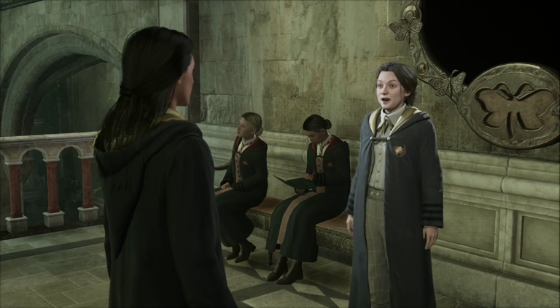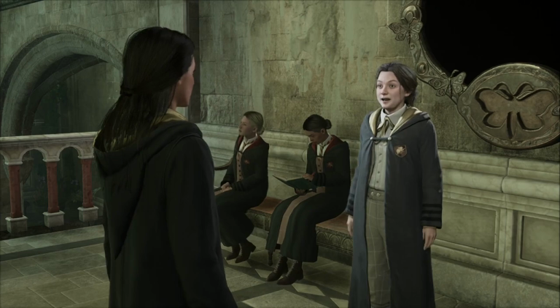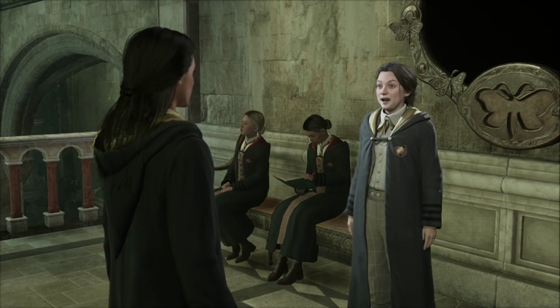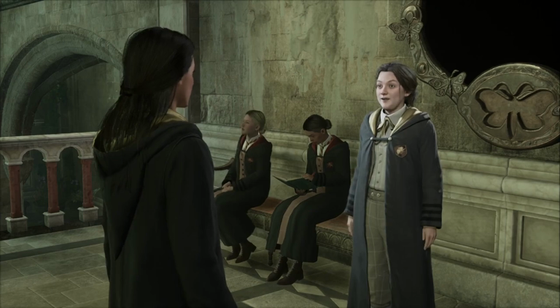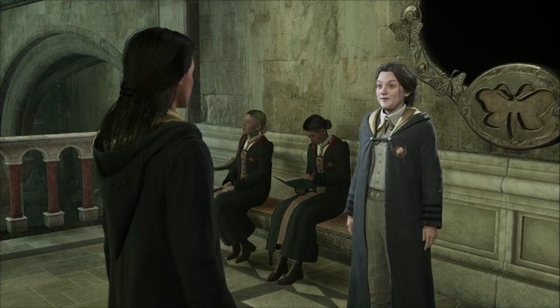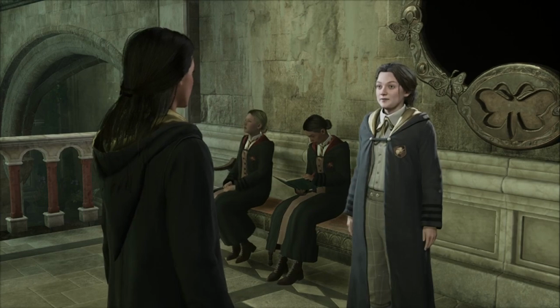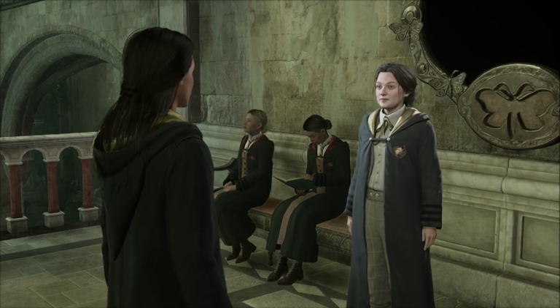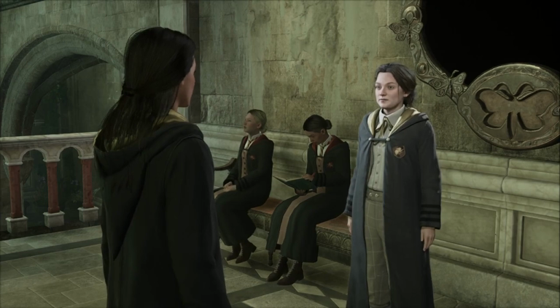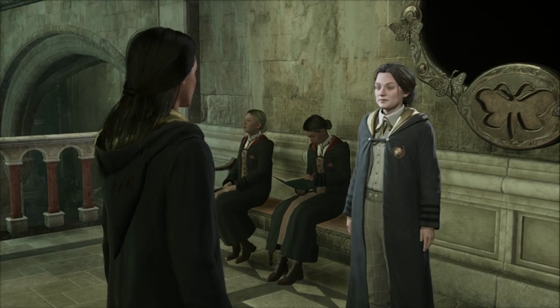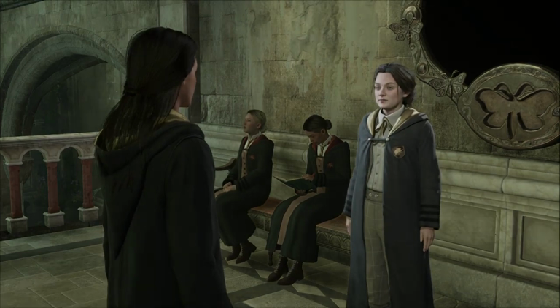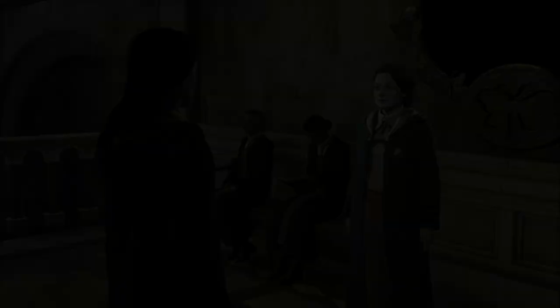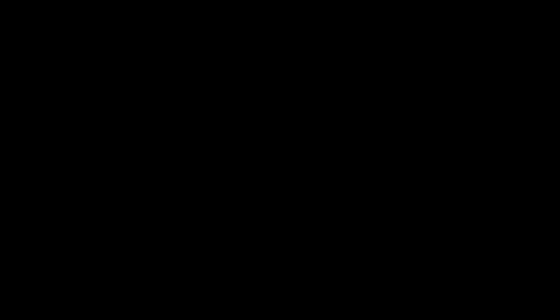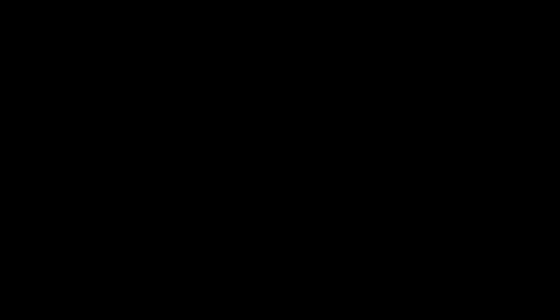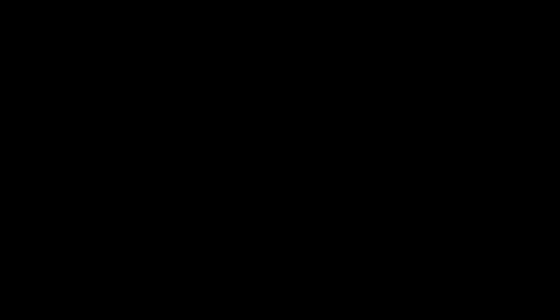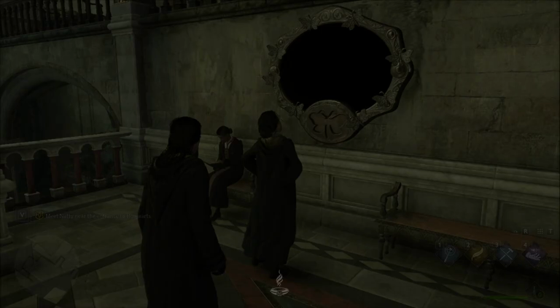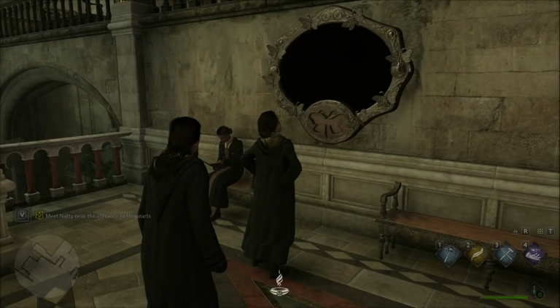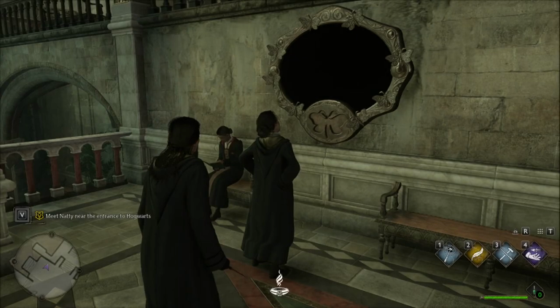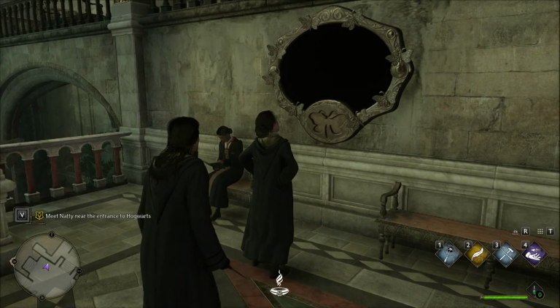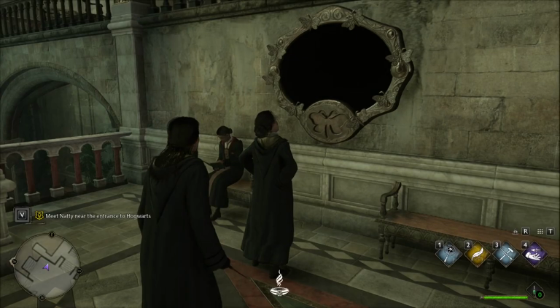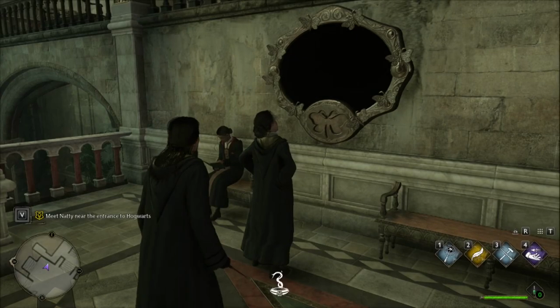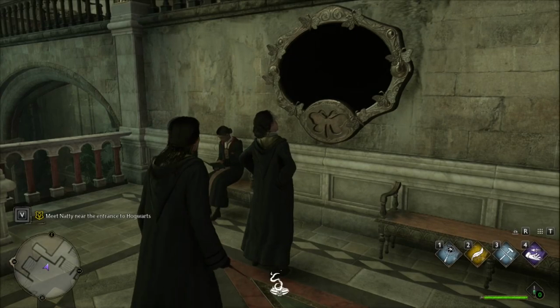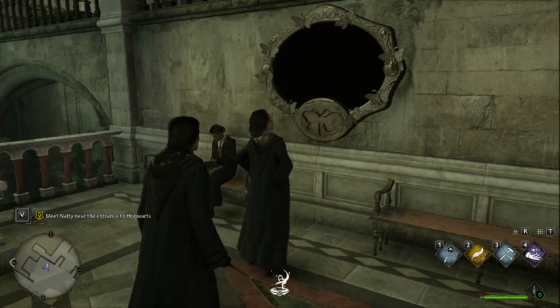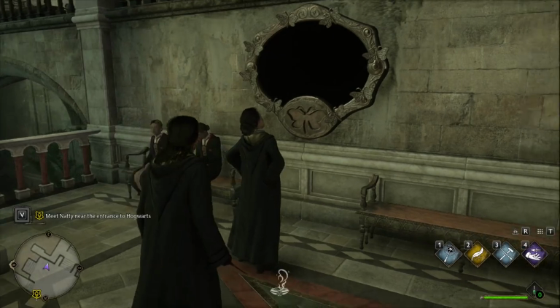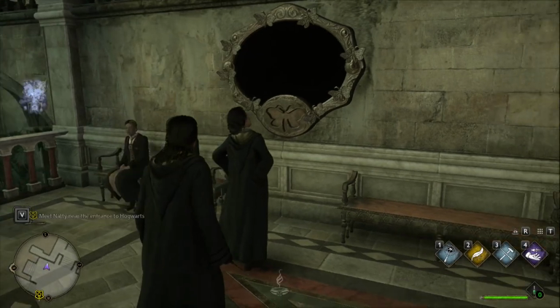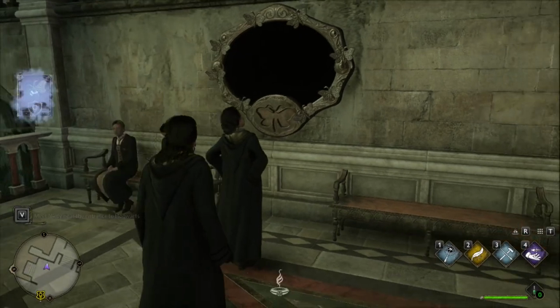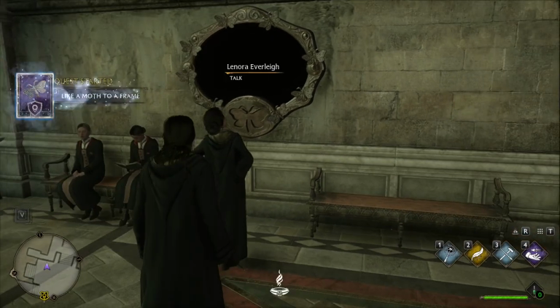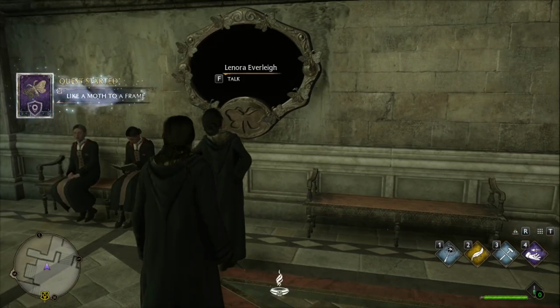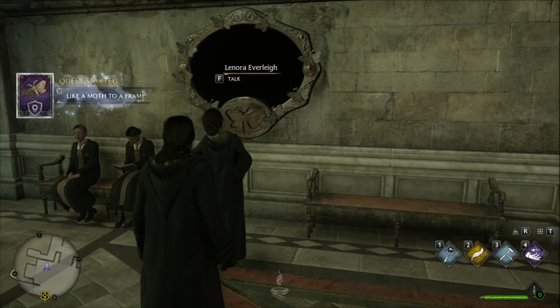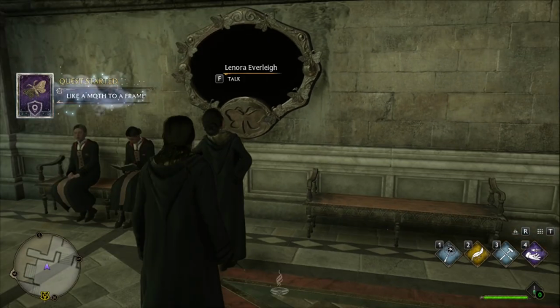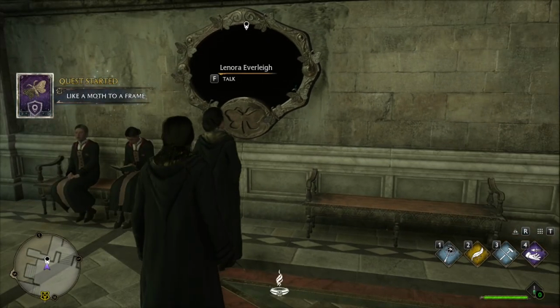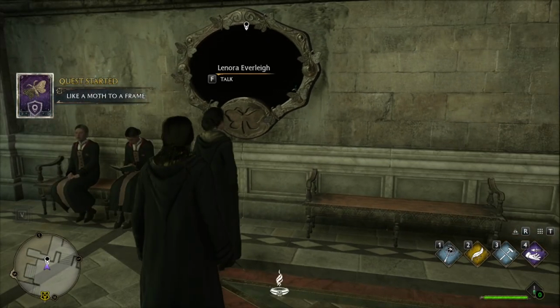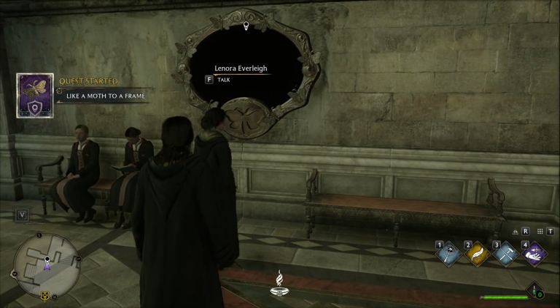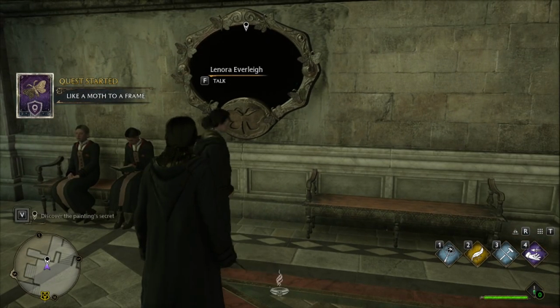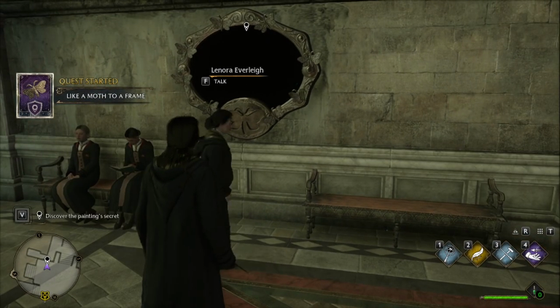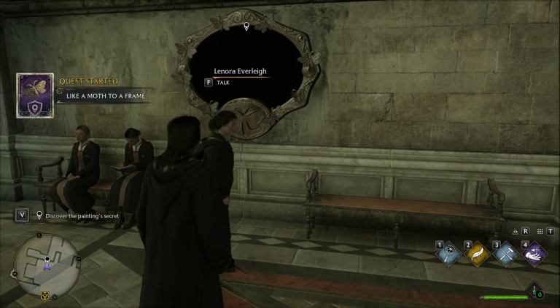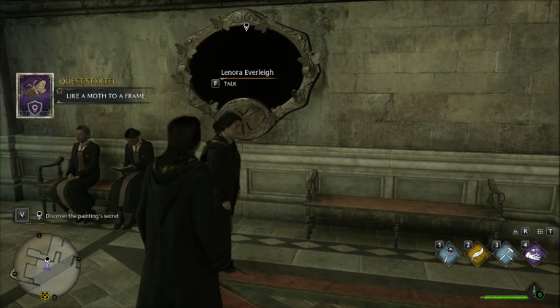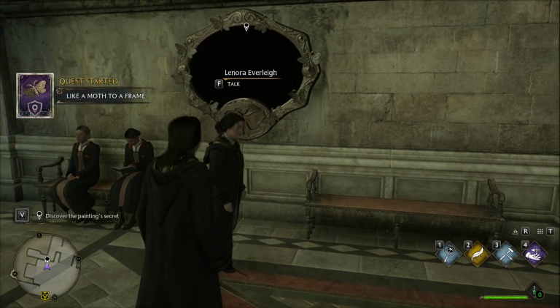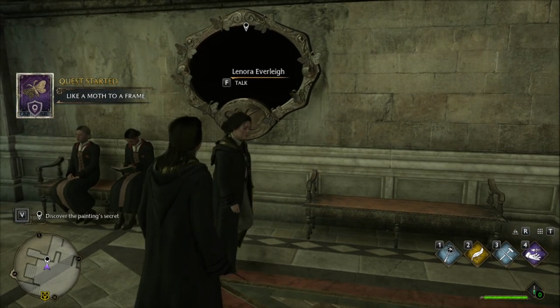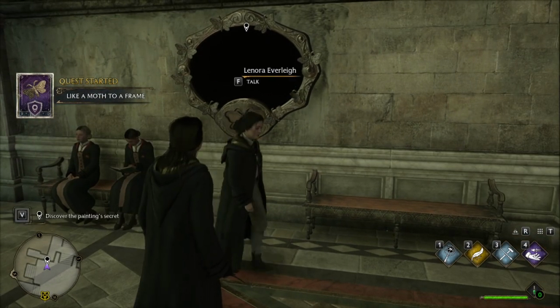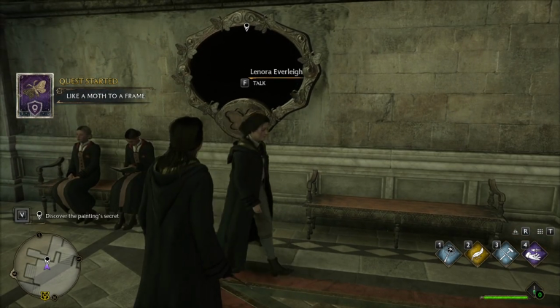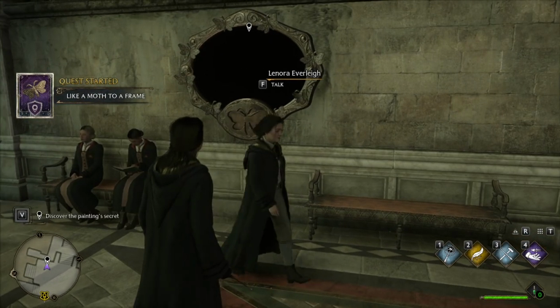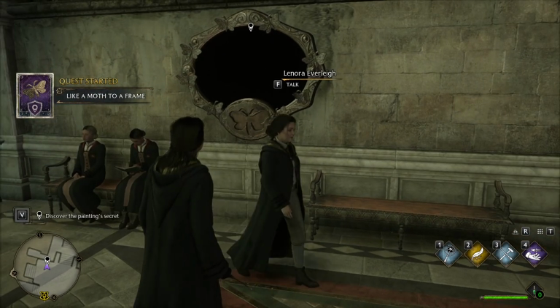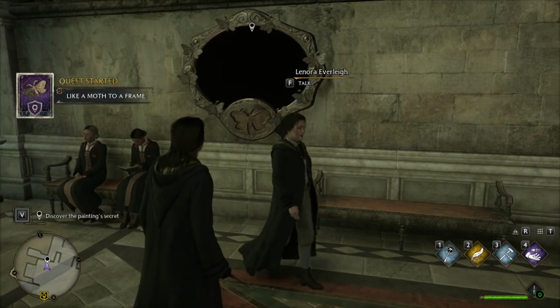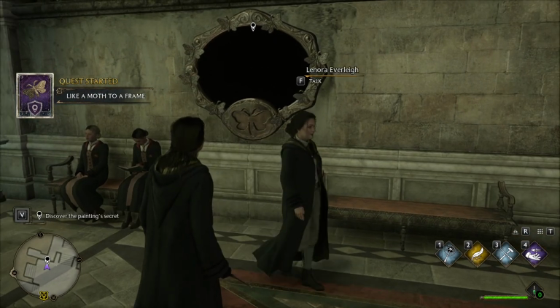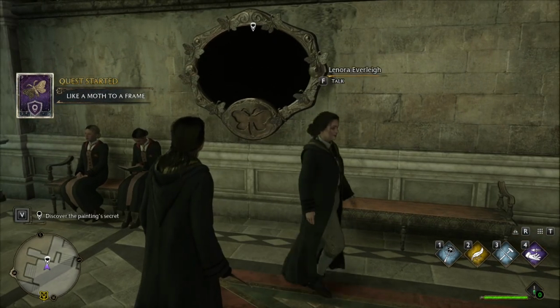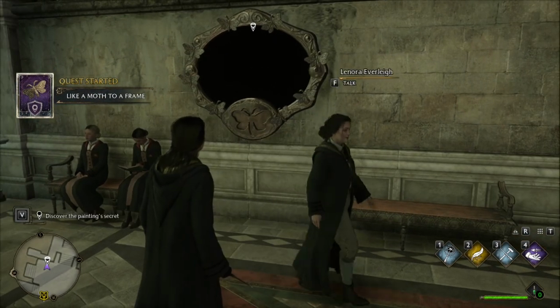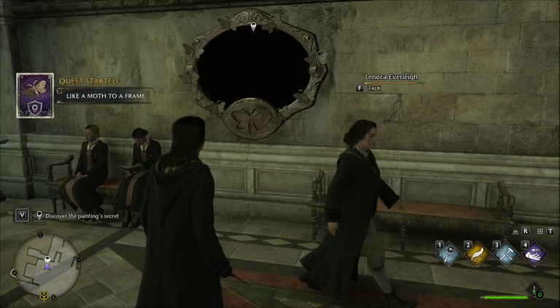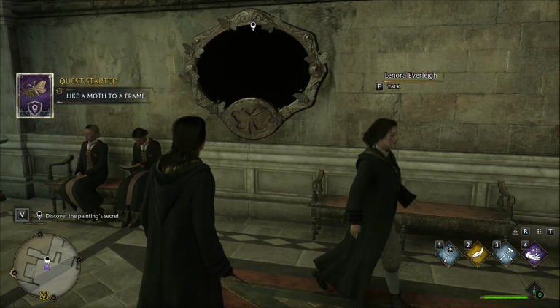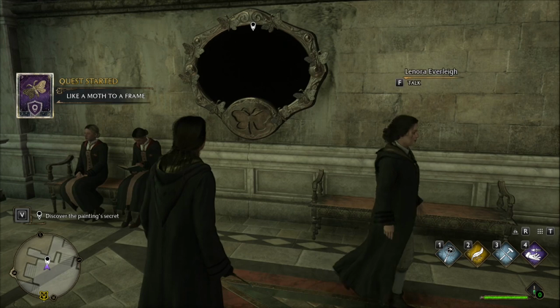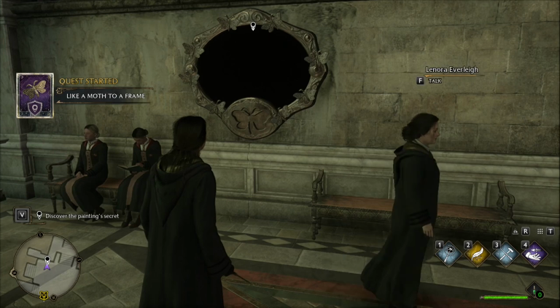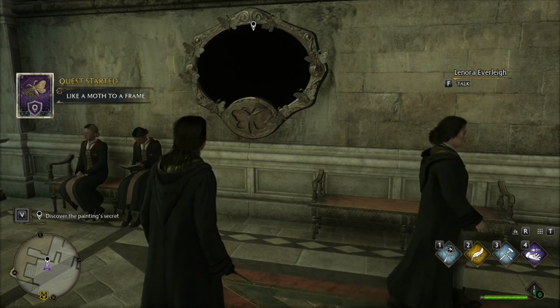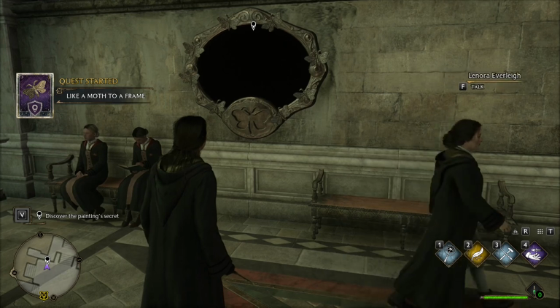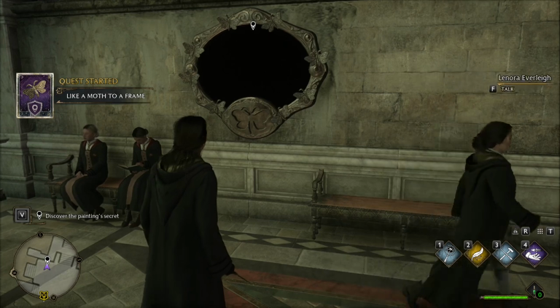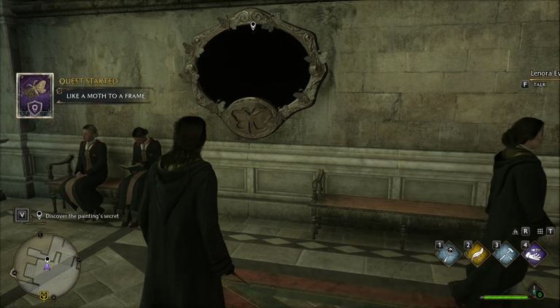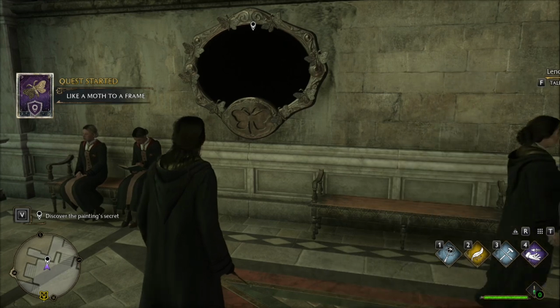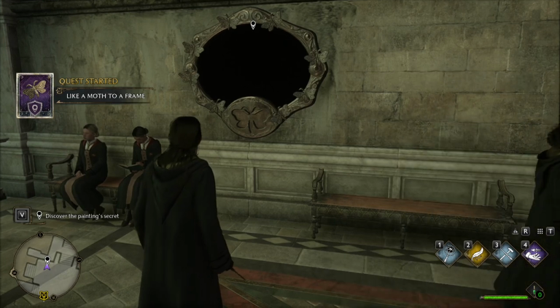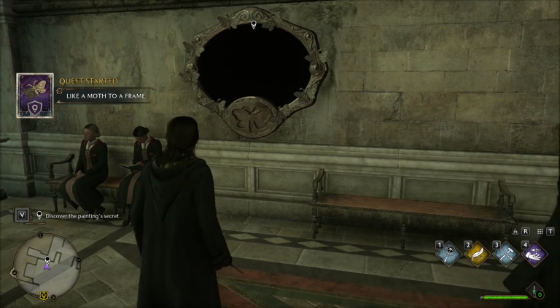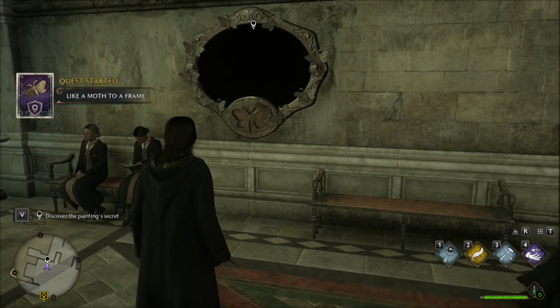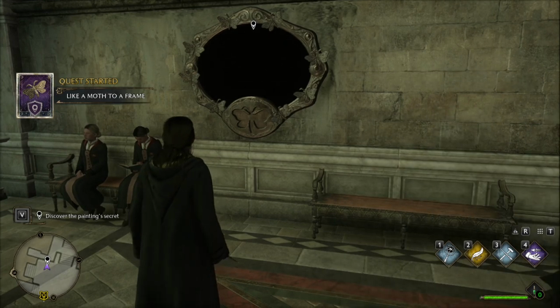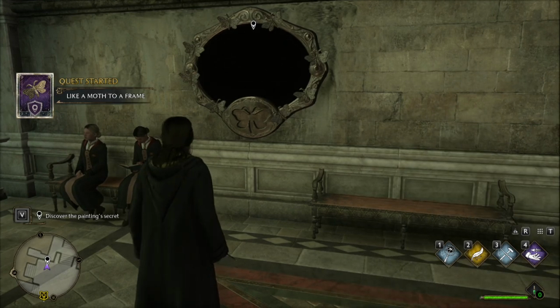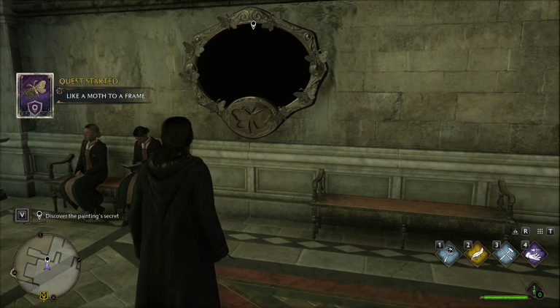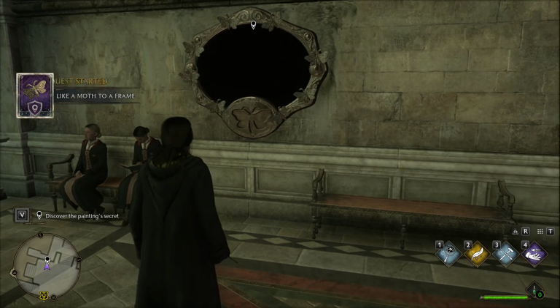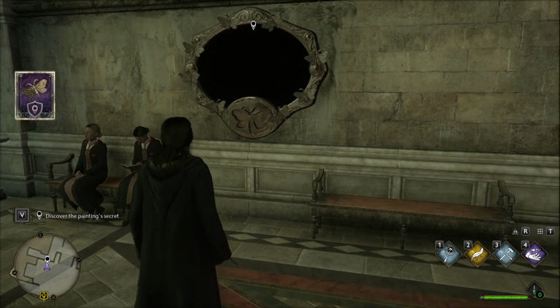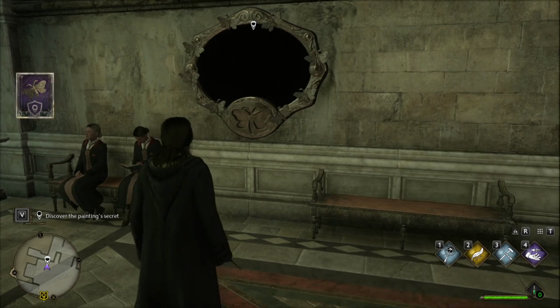Welcome friends to my Hogwarts Legacy Guide. Today we're going to solve the quest called Like a Mouse to a Frame.